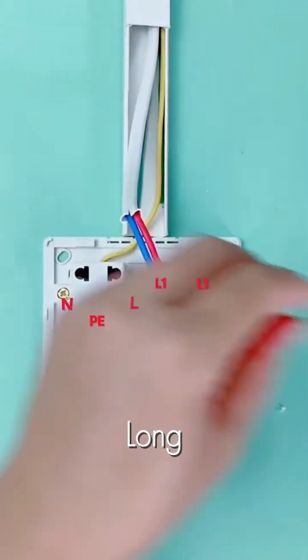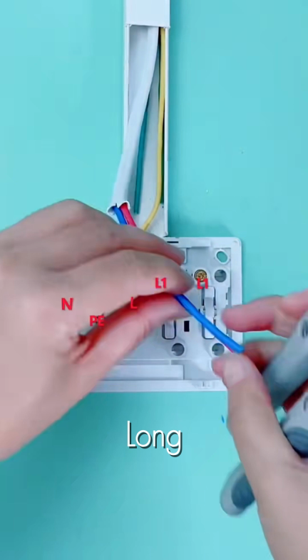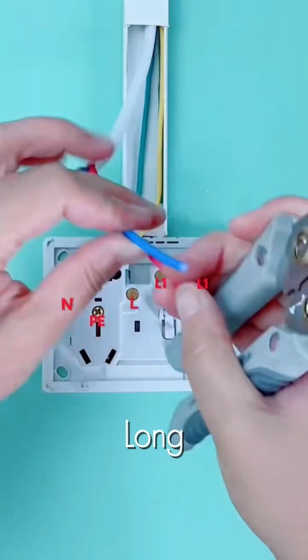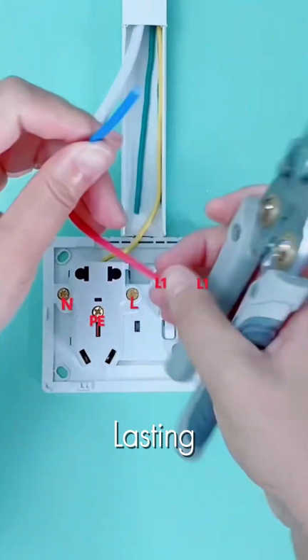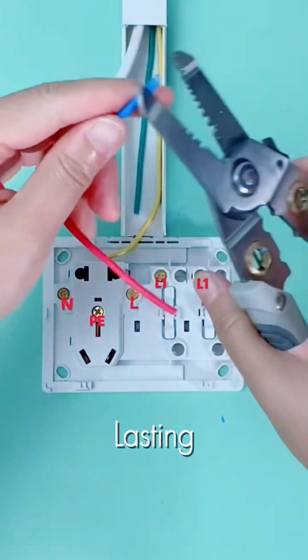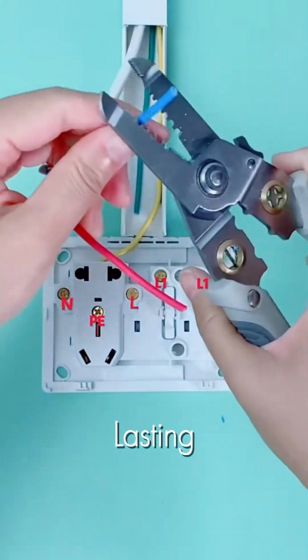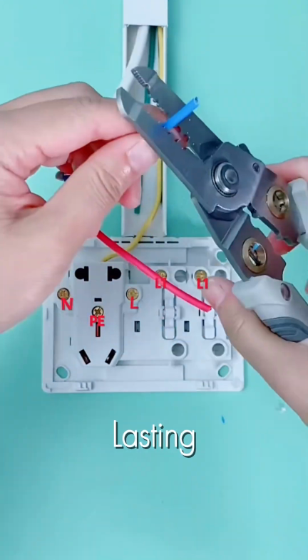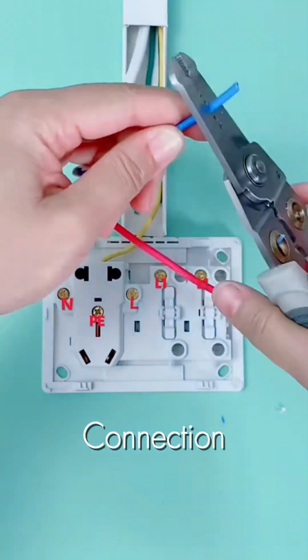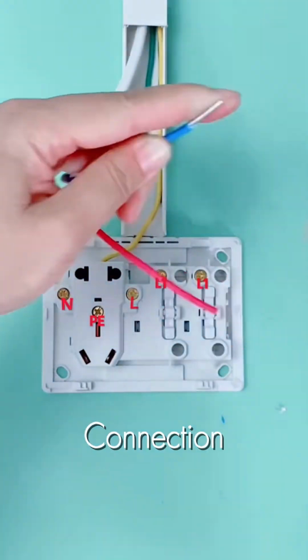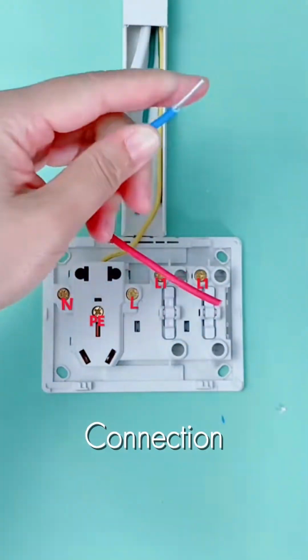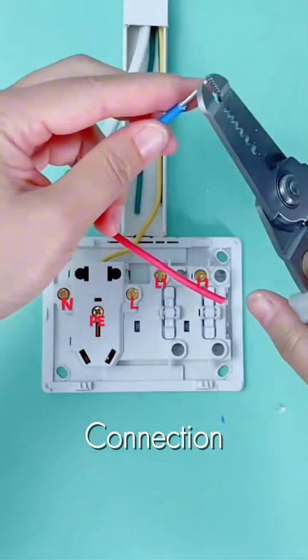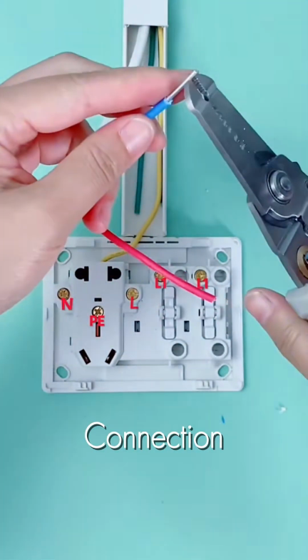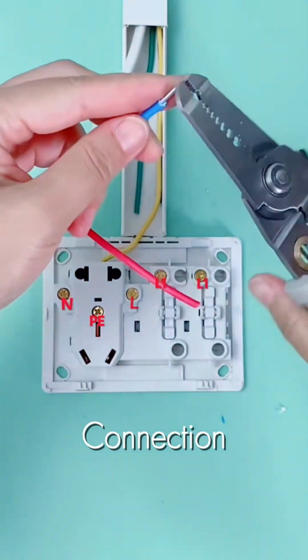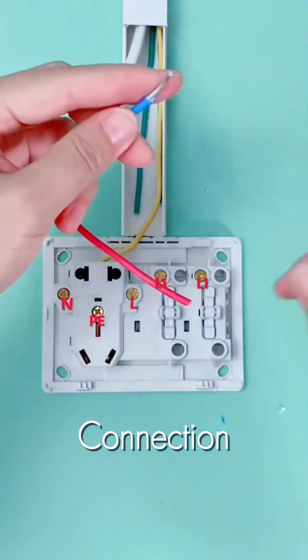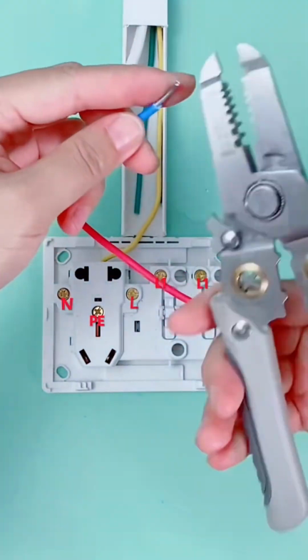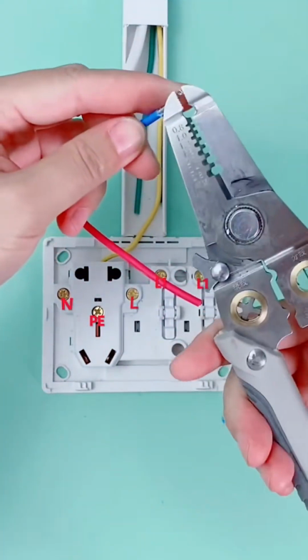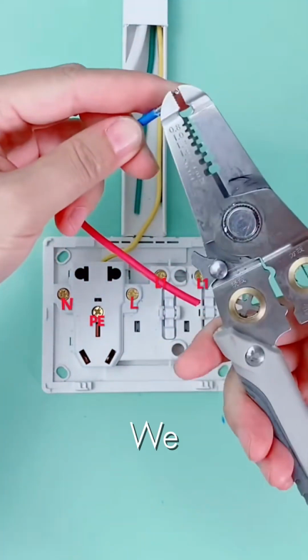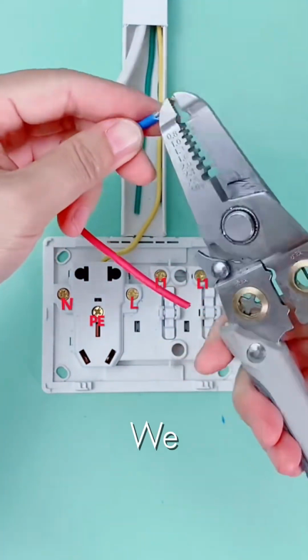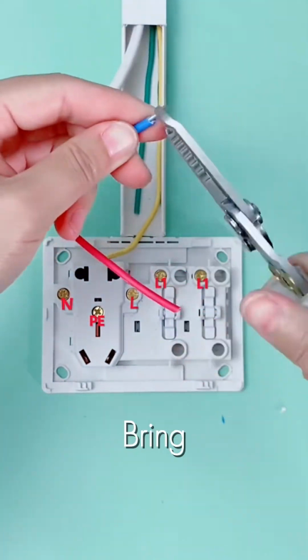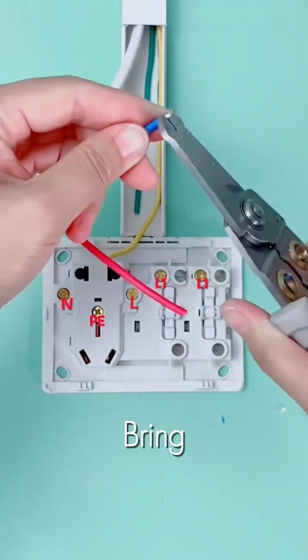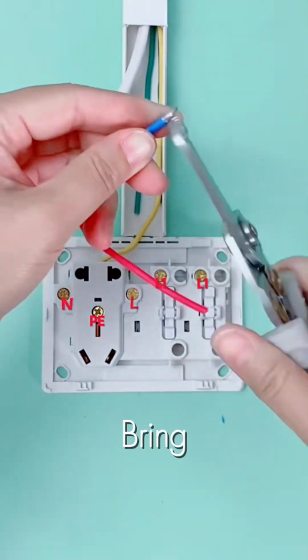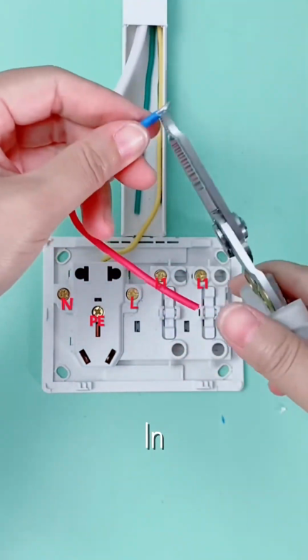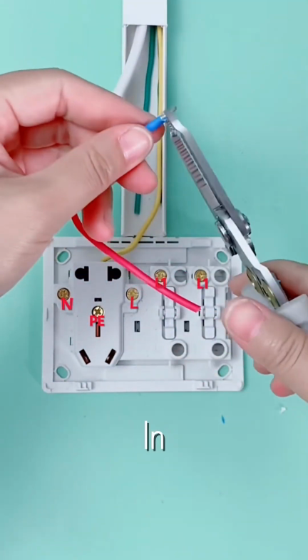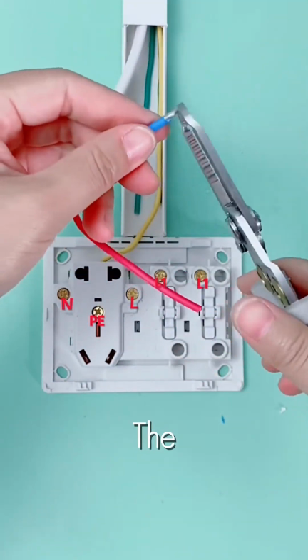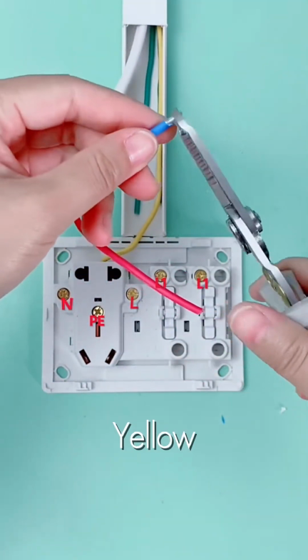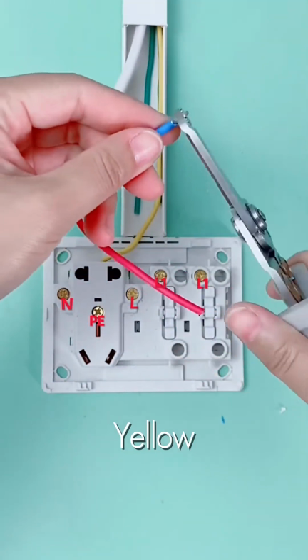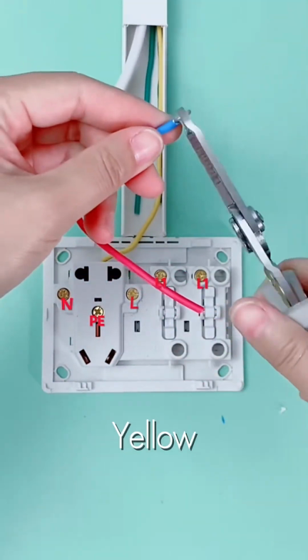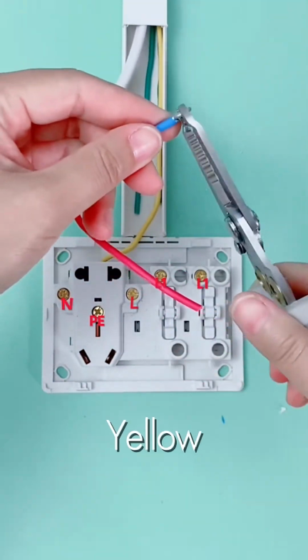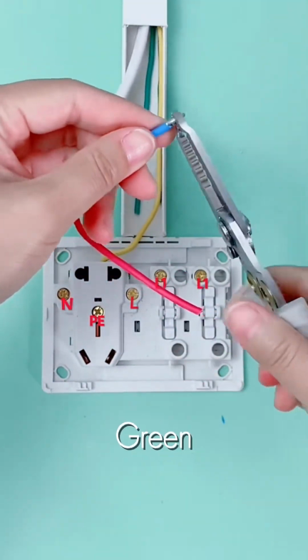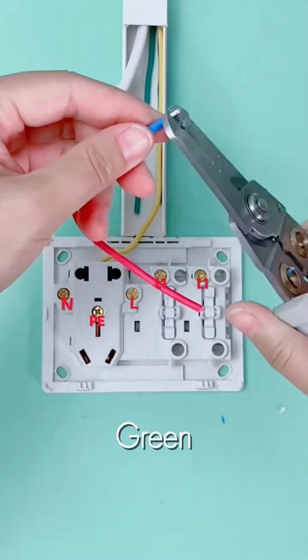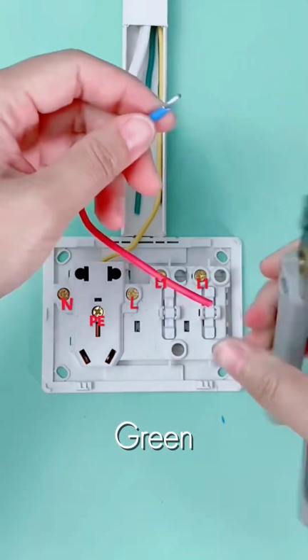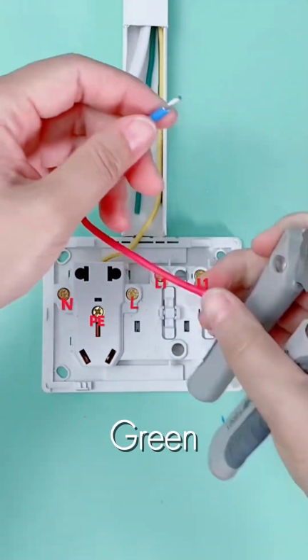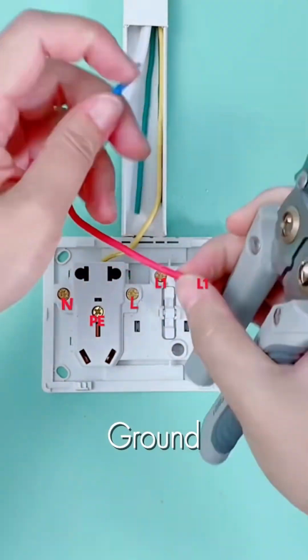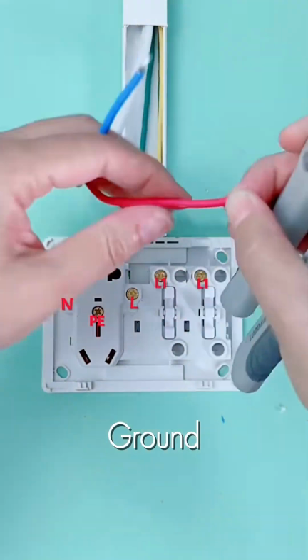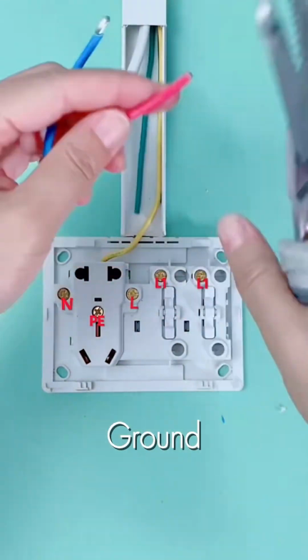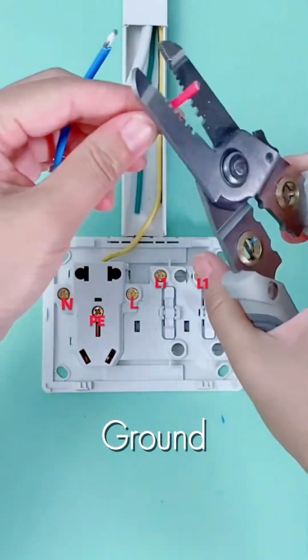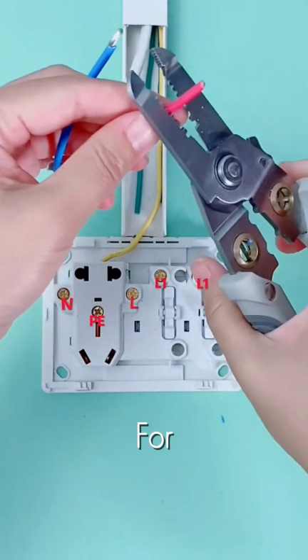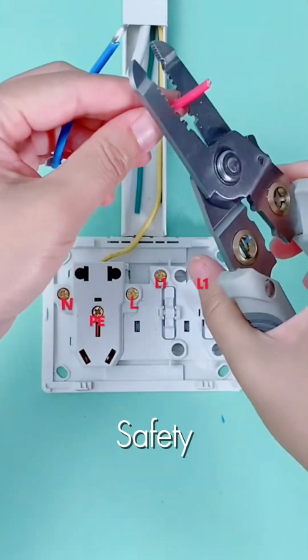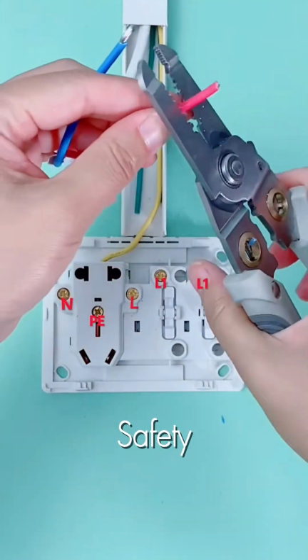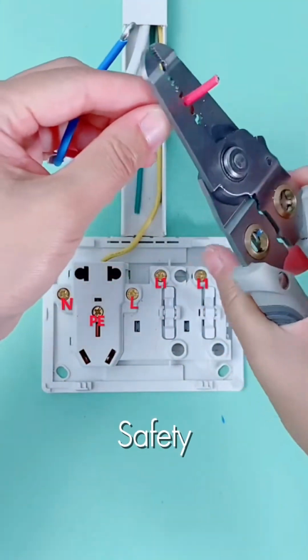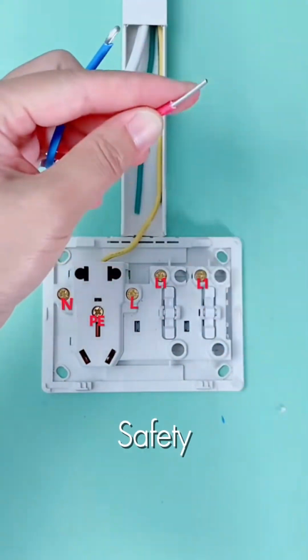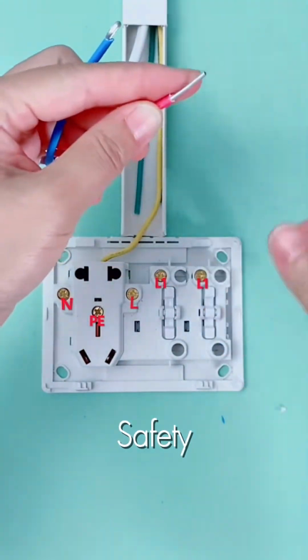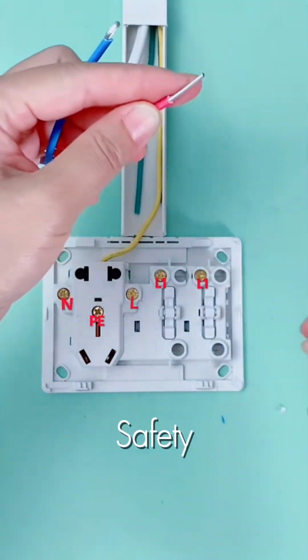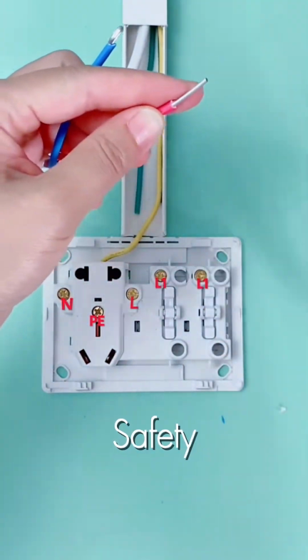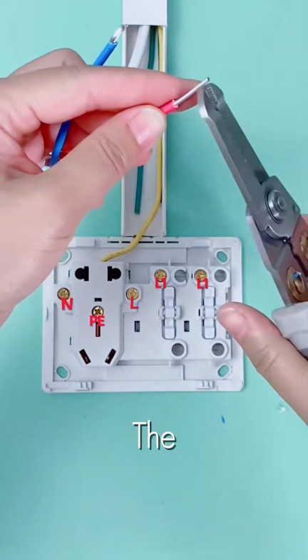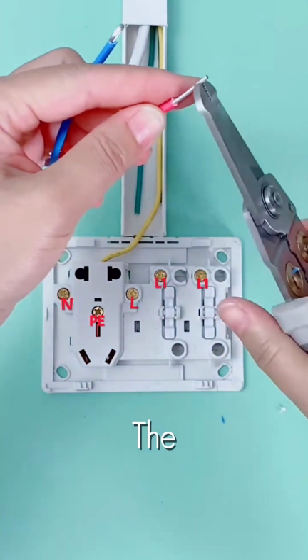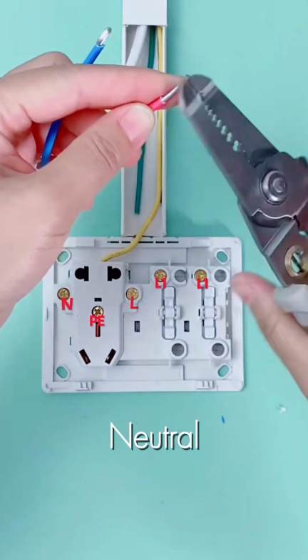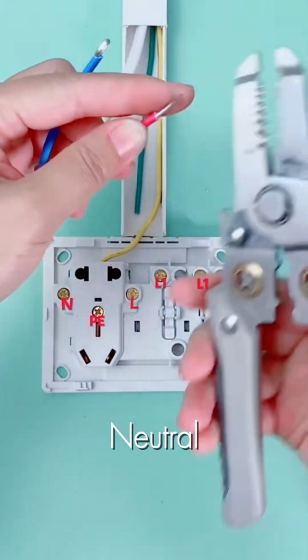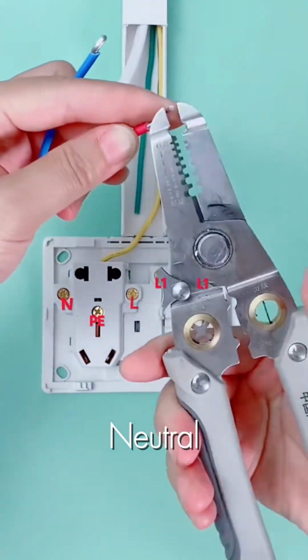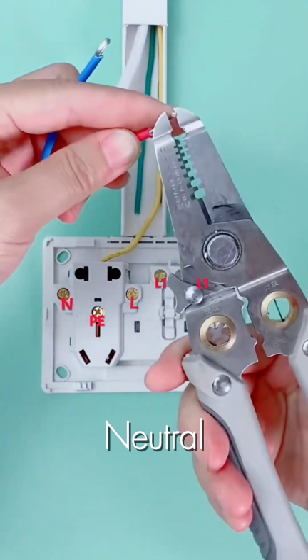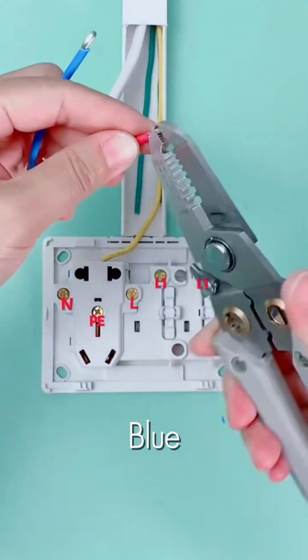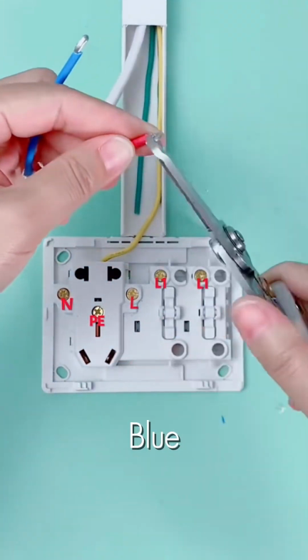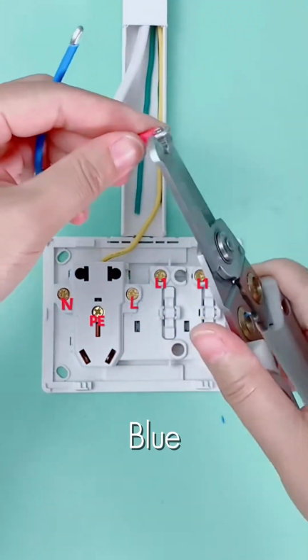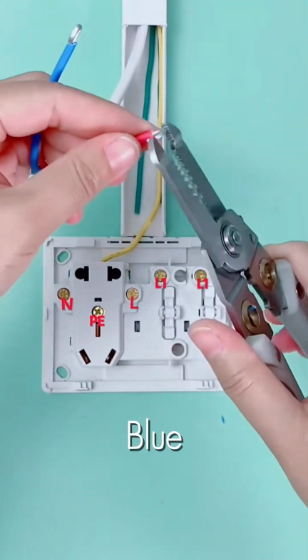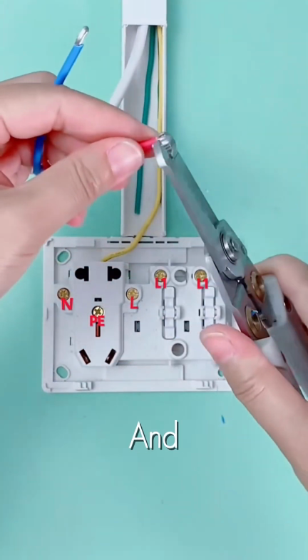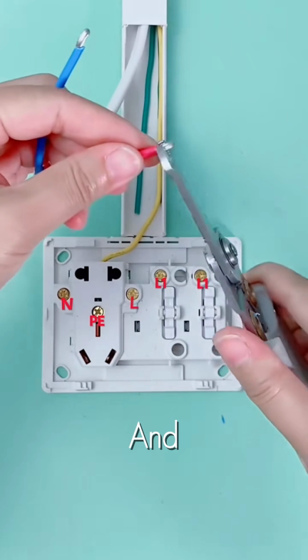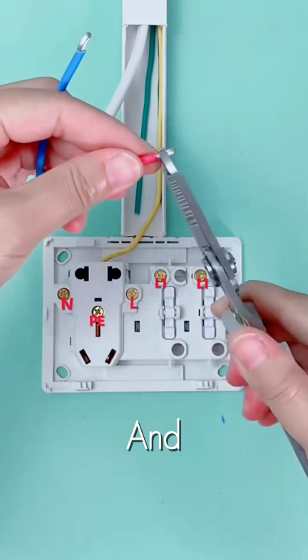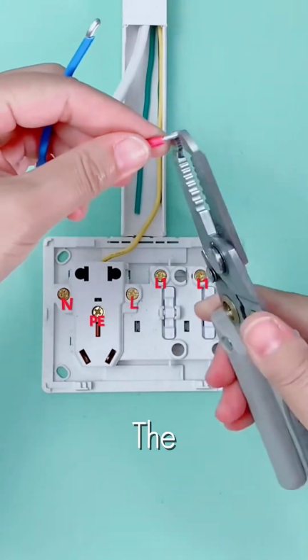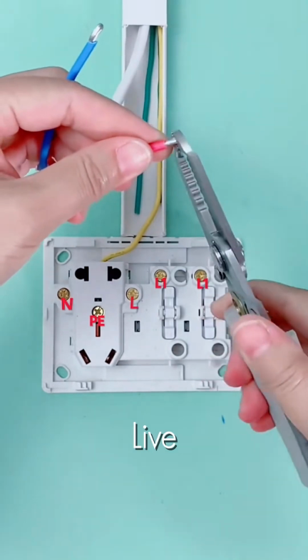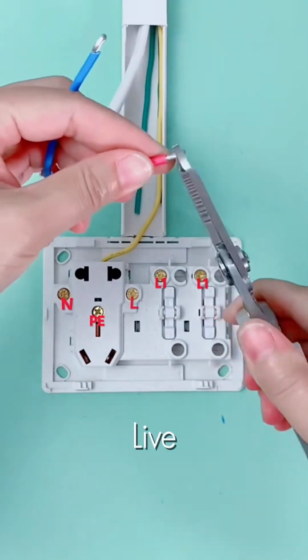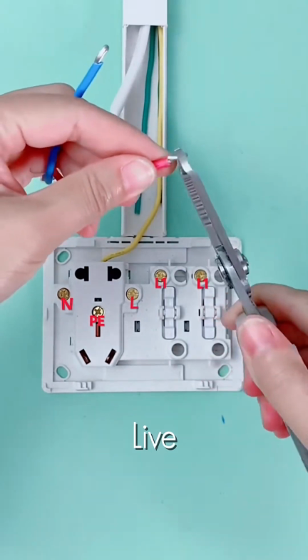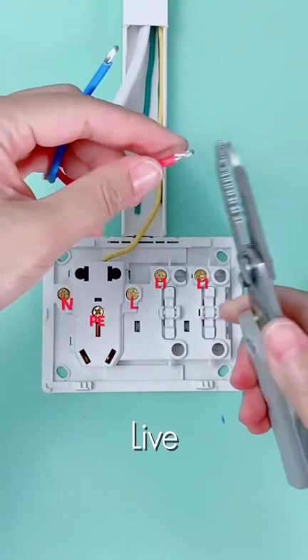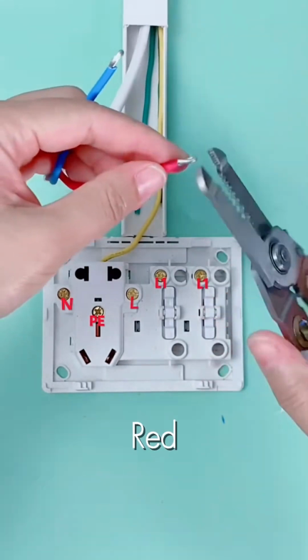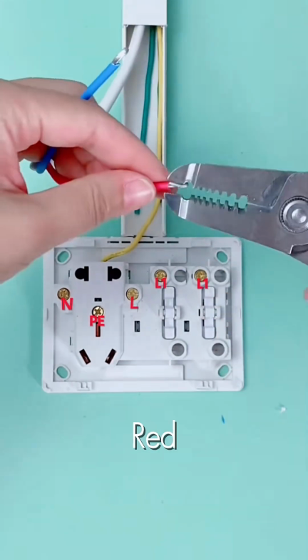long-lasting connection. We bring in the yellow-green ground for safety, the neutral blue, and the live red.